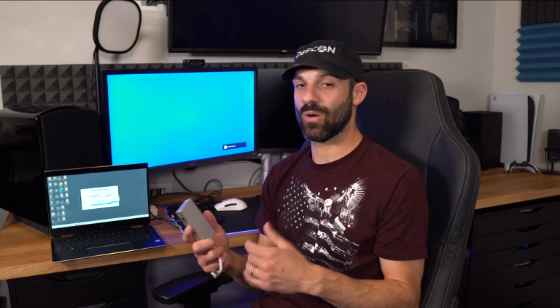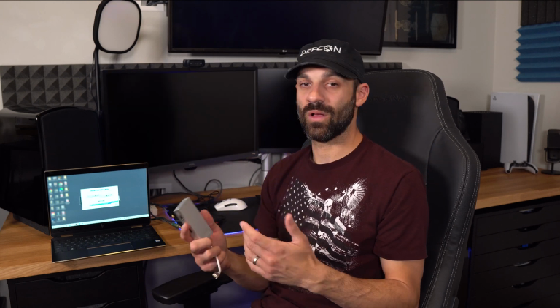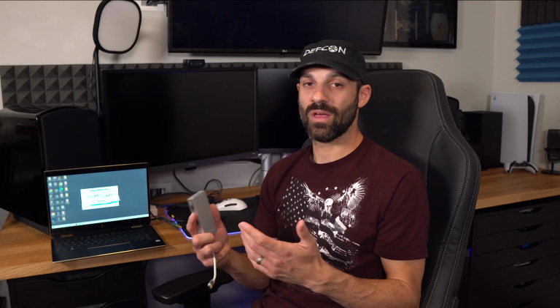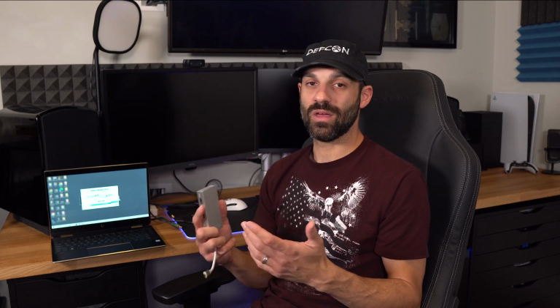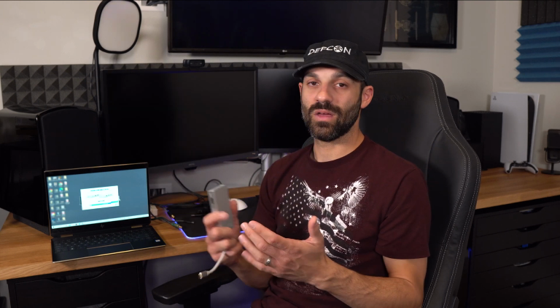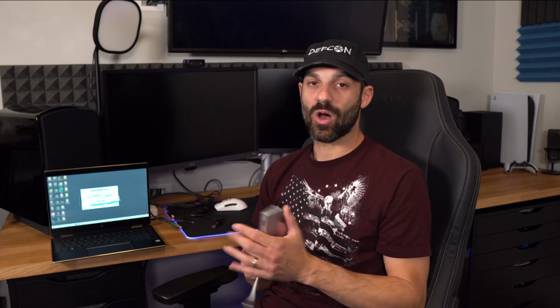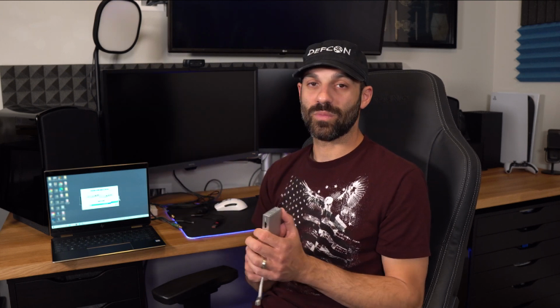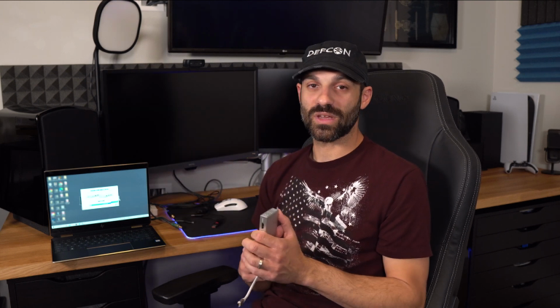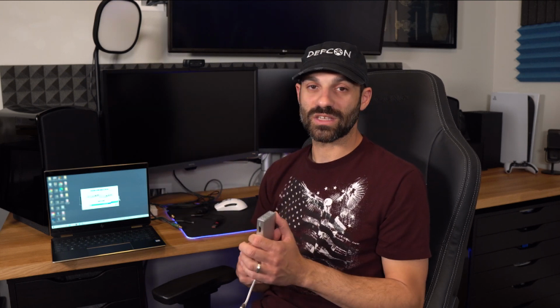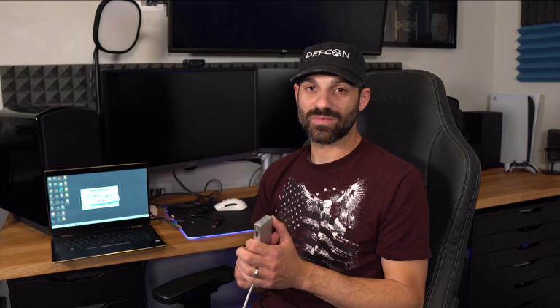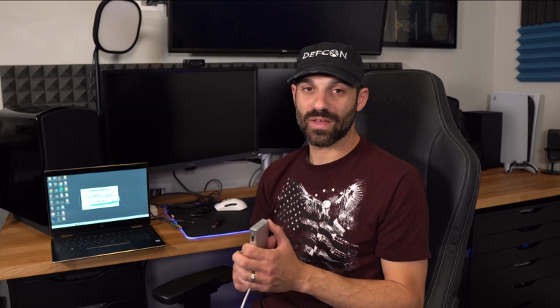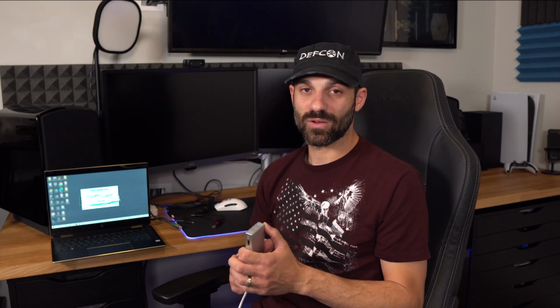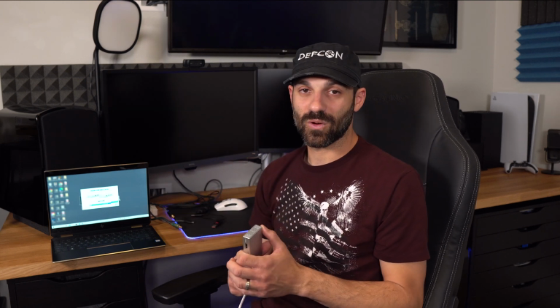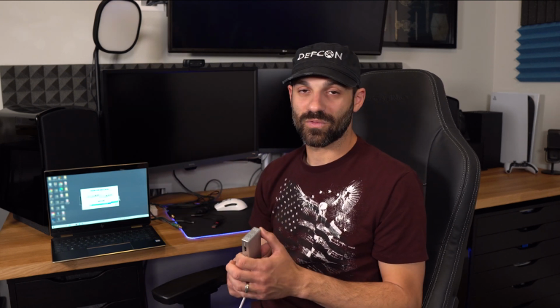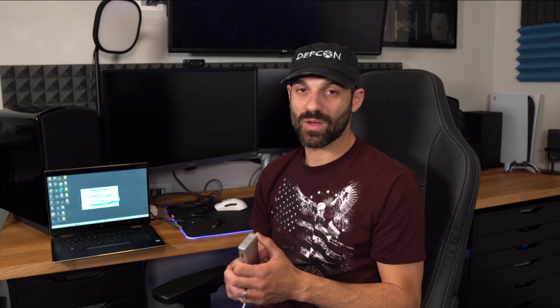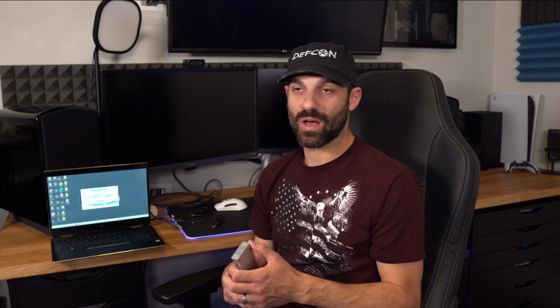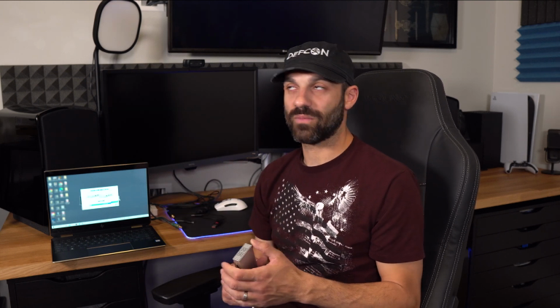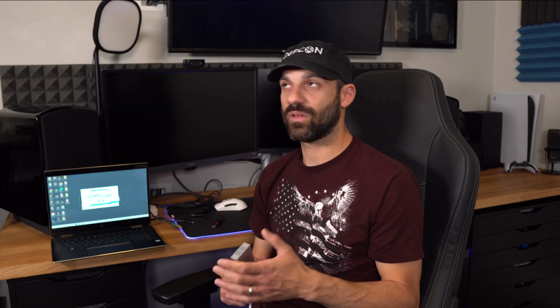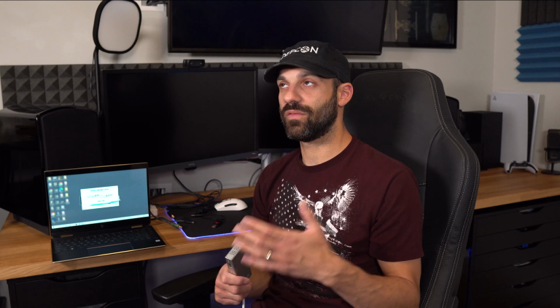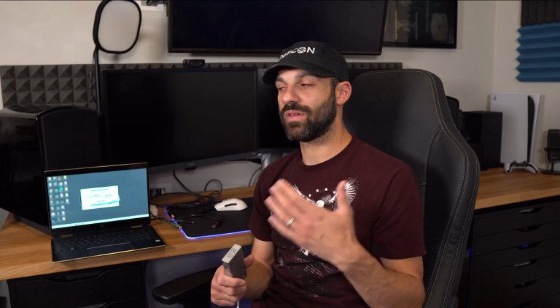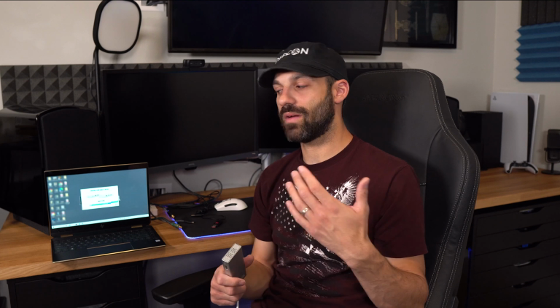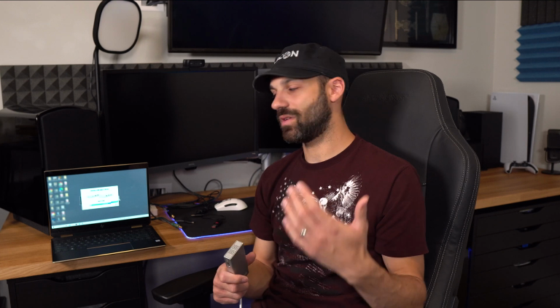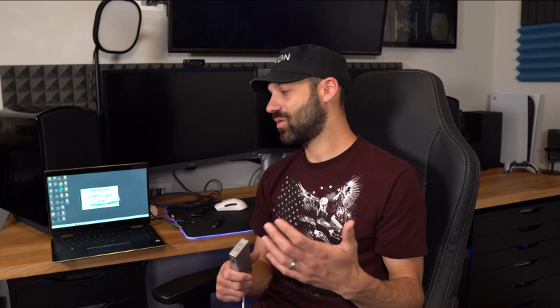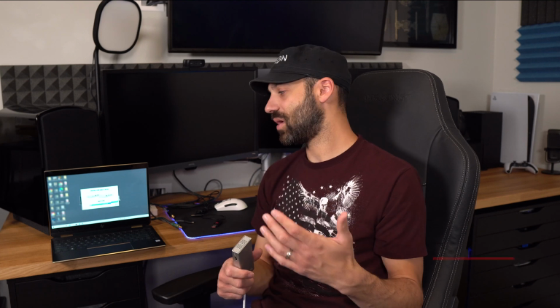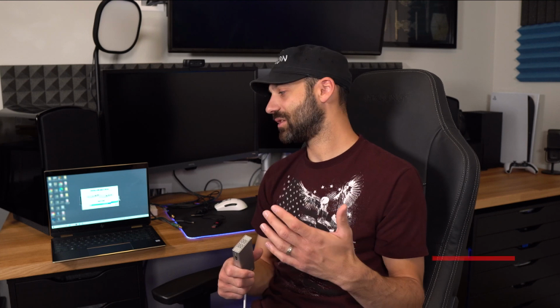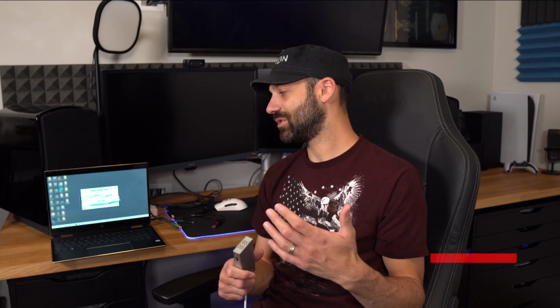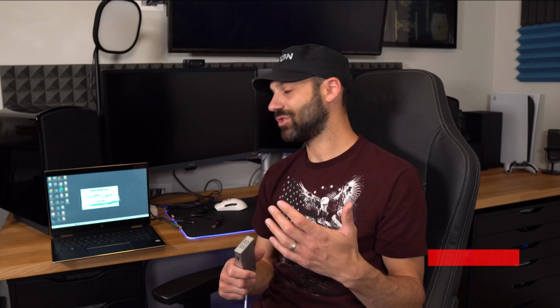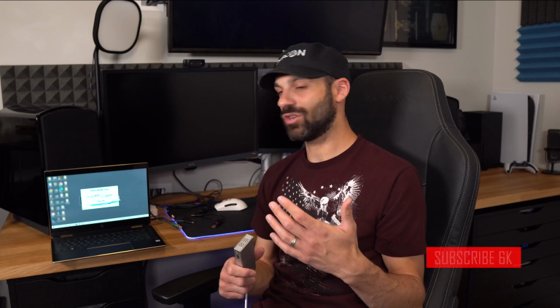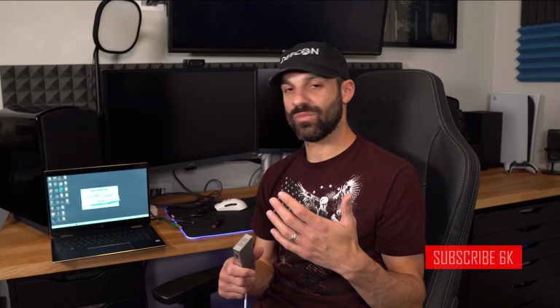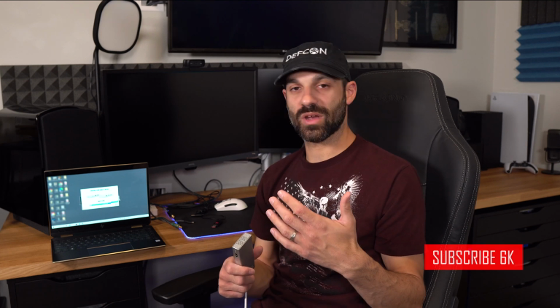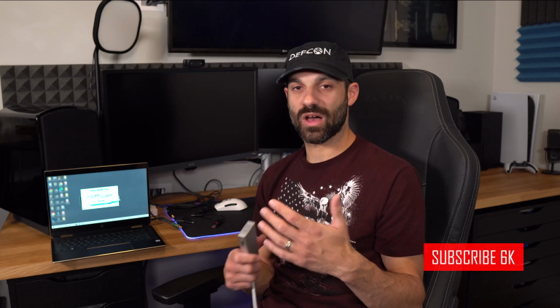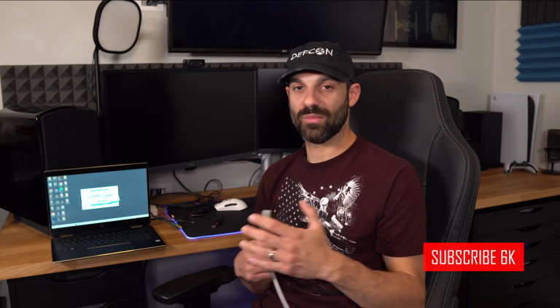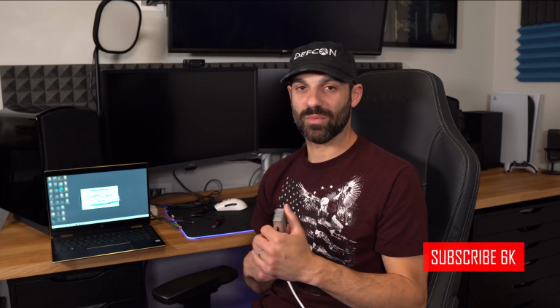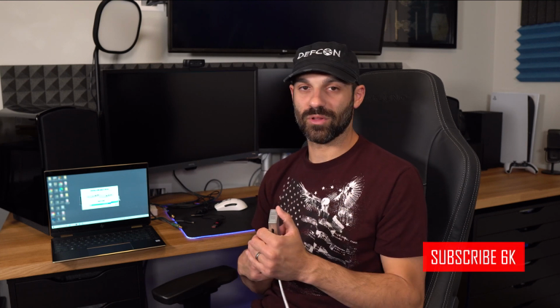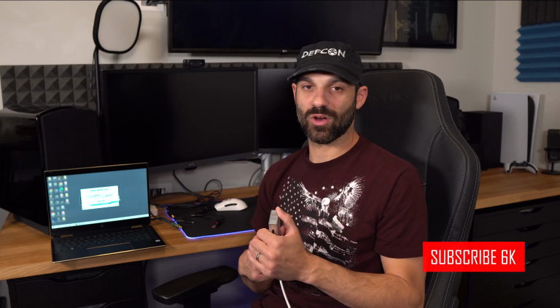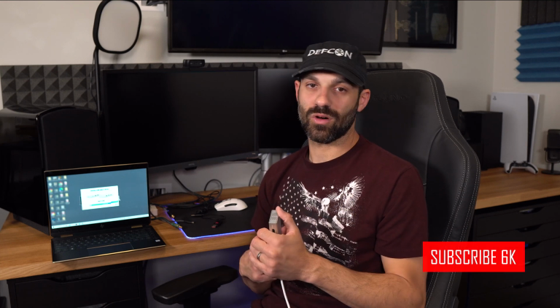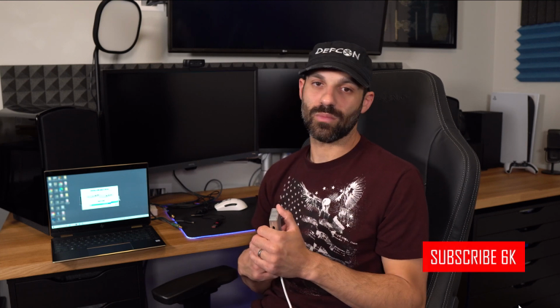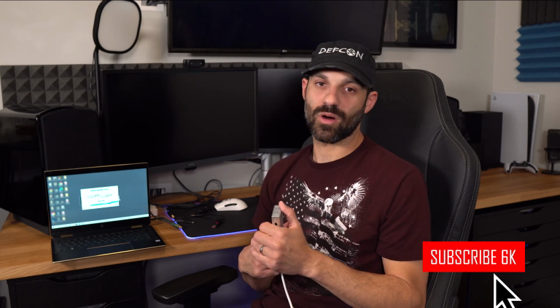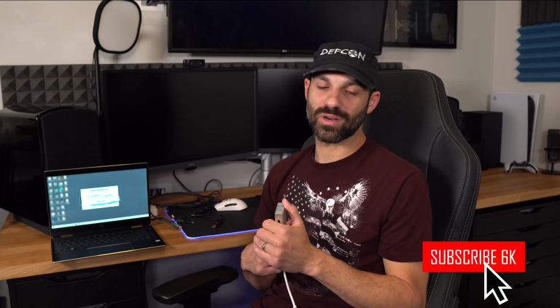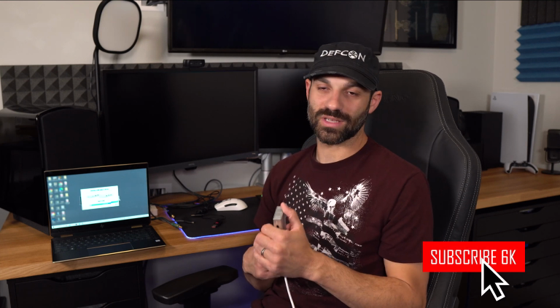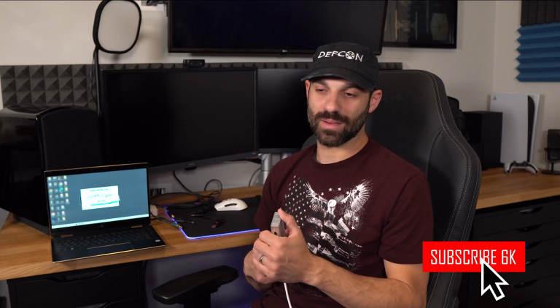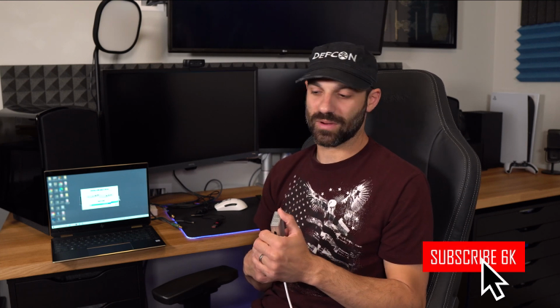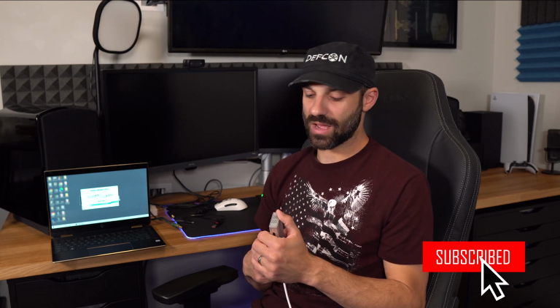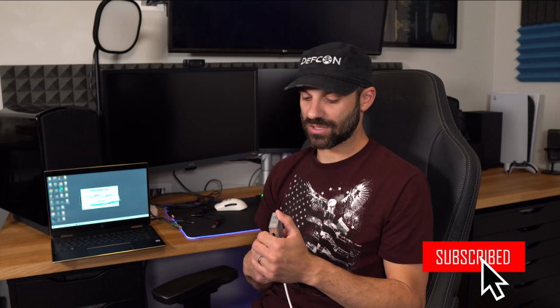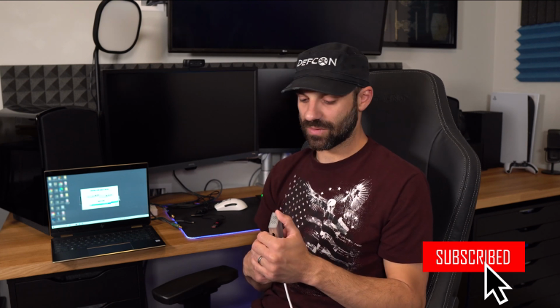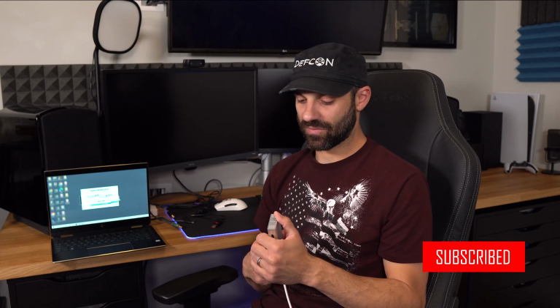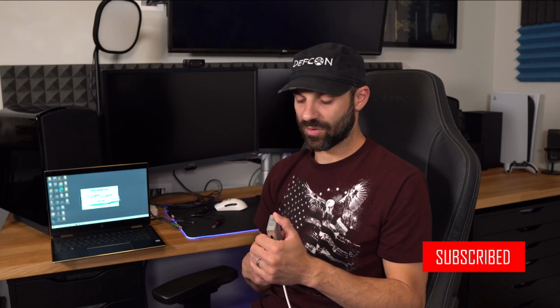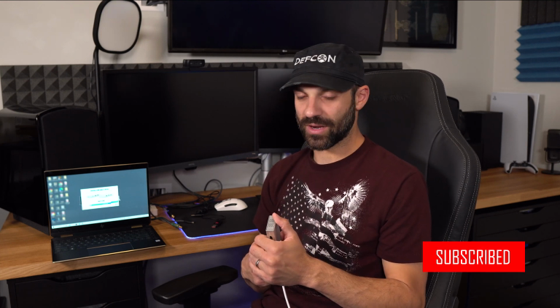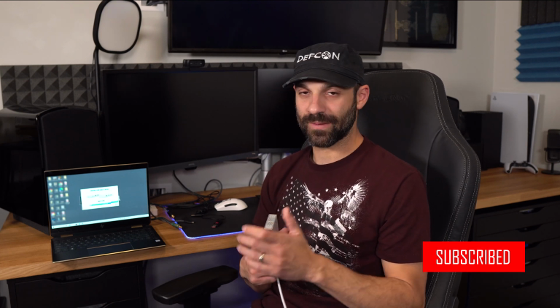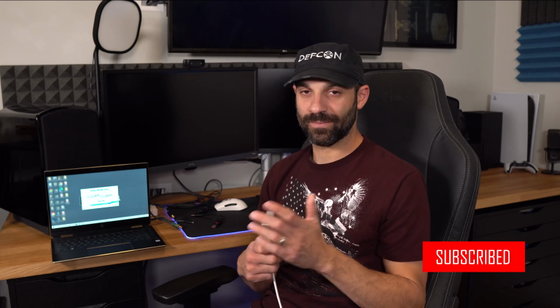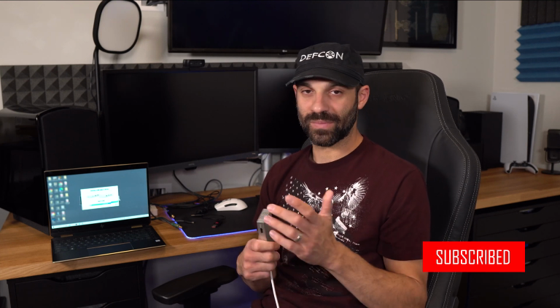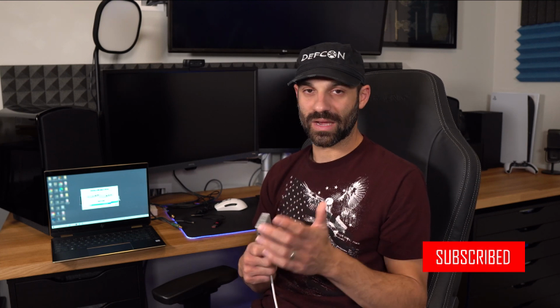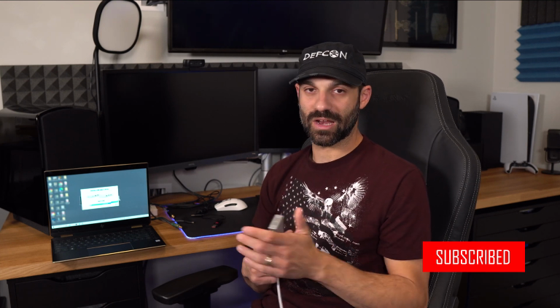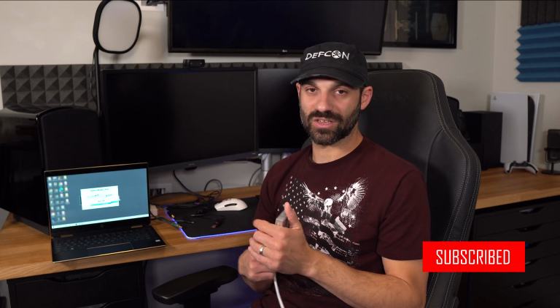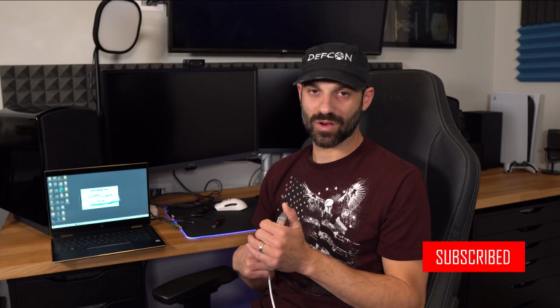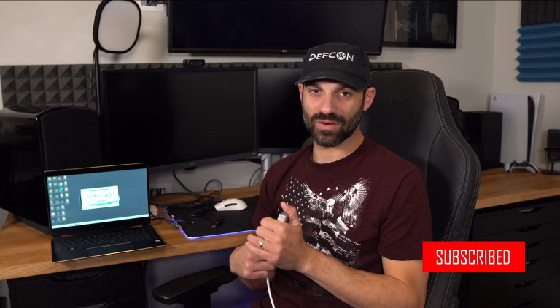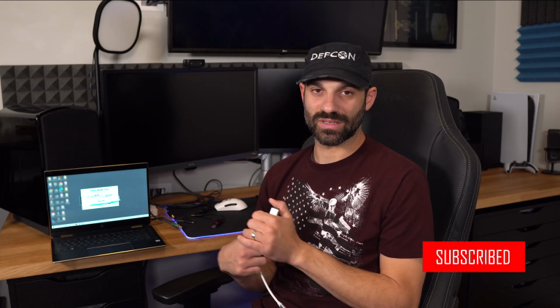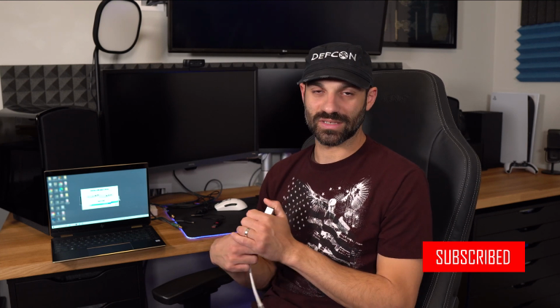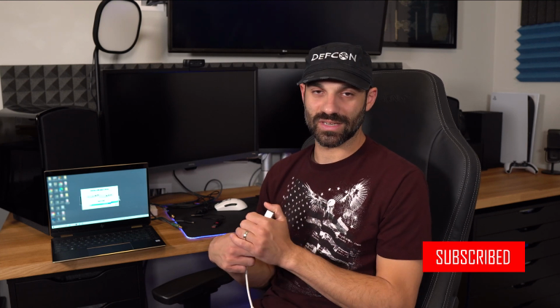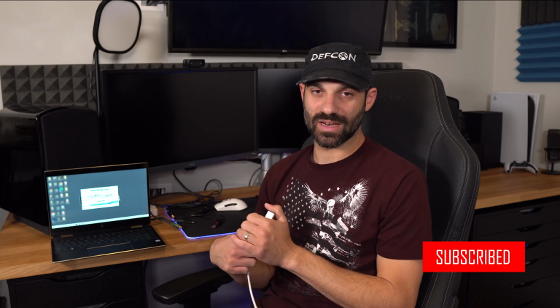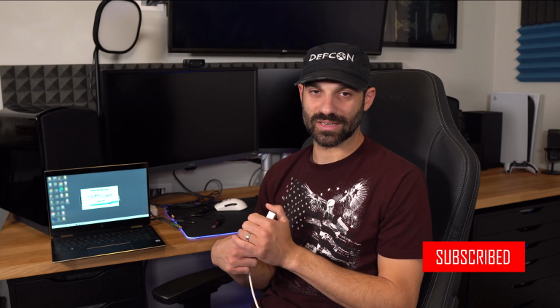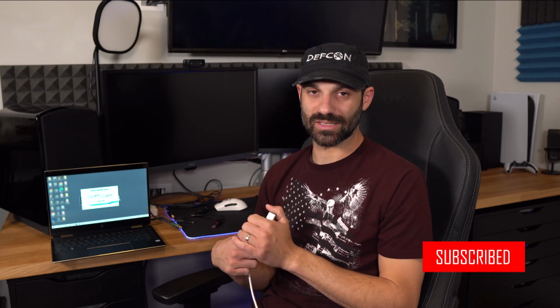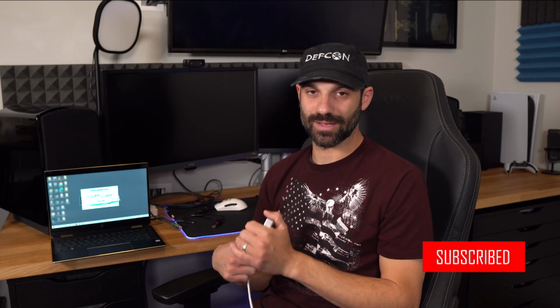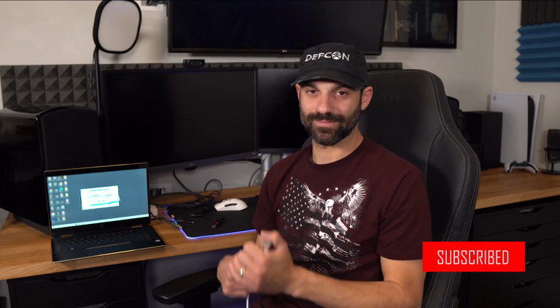Hope you guys found the review helpful. If you have any questions, shoot me a comment below — I'm always happy to answer. And as always, I'll see you next time.